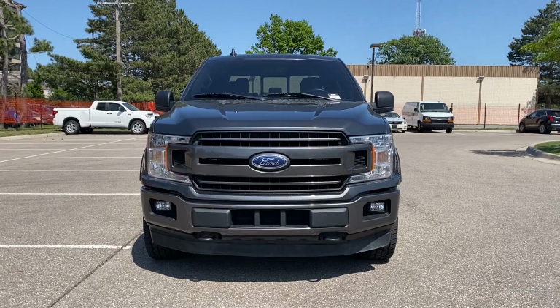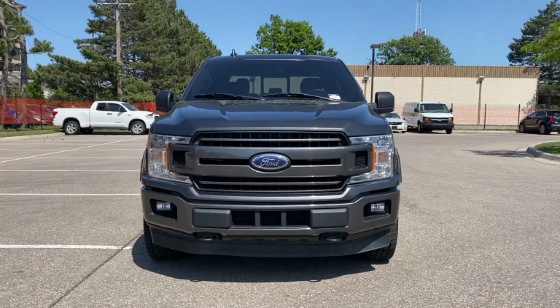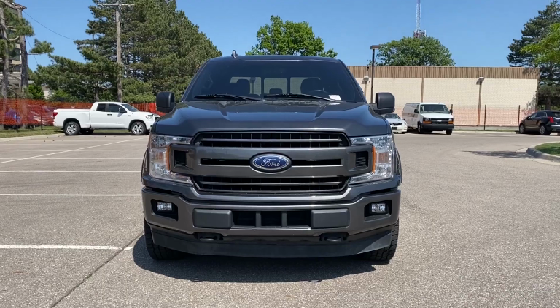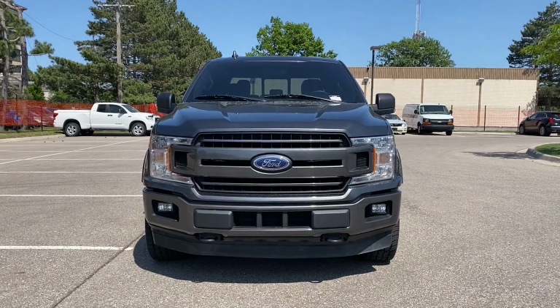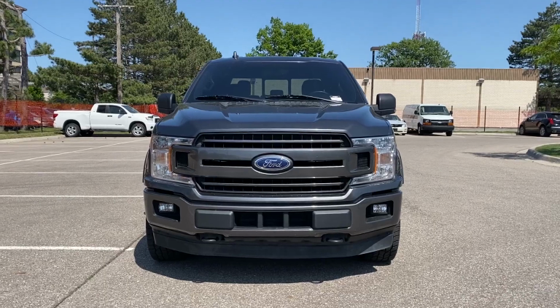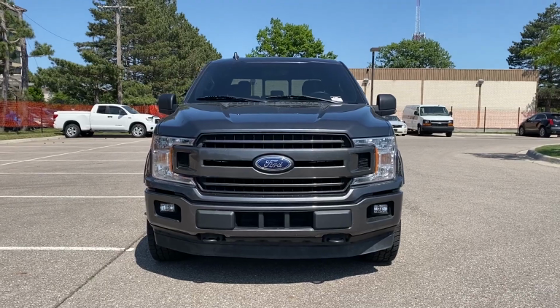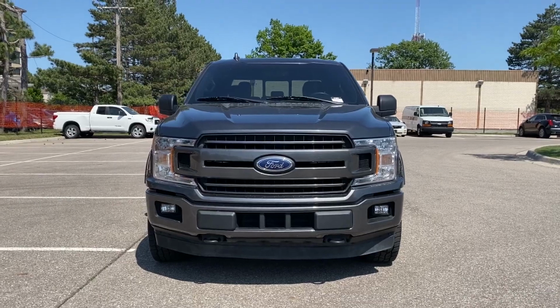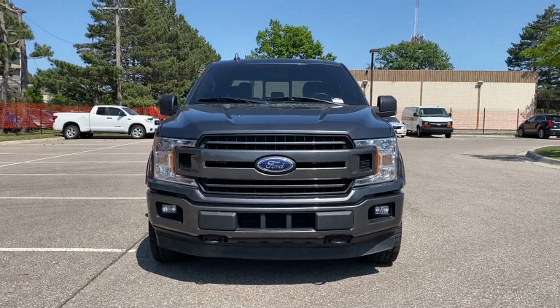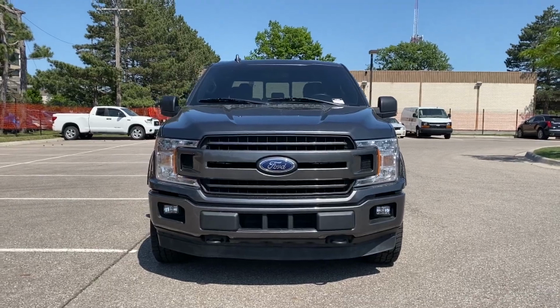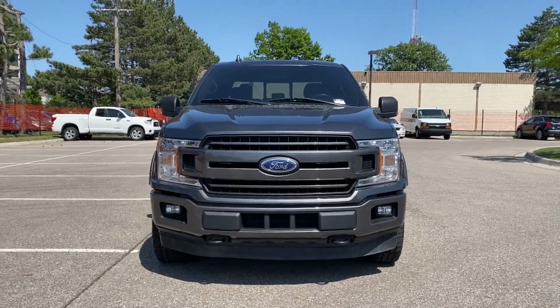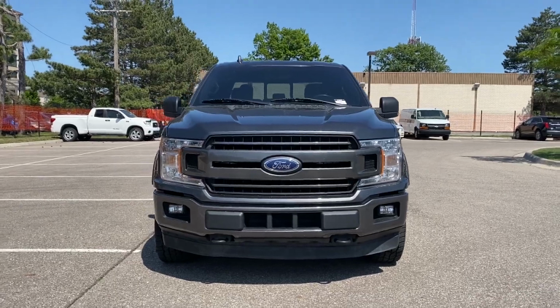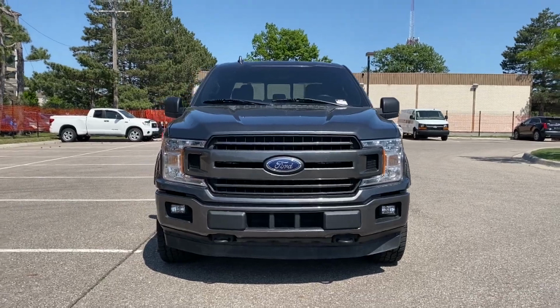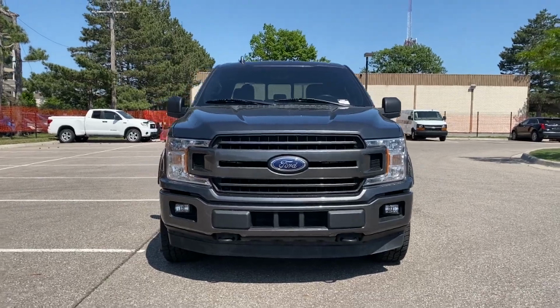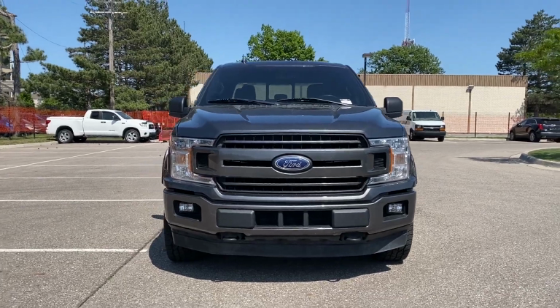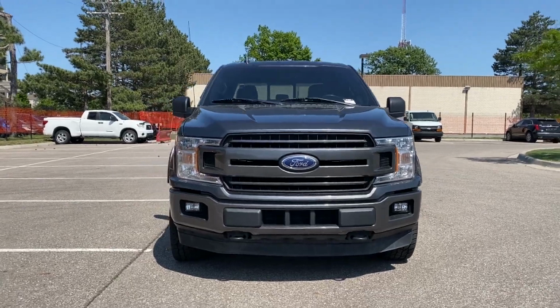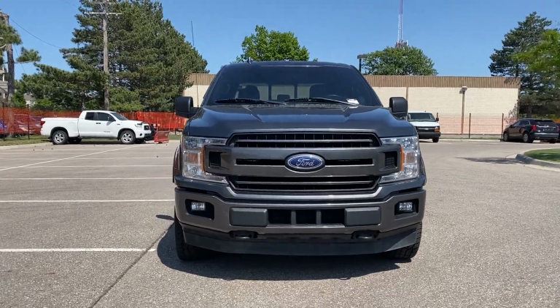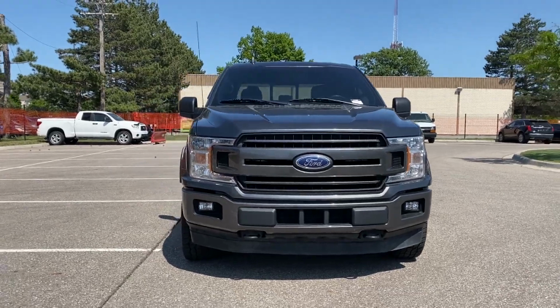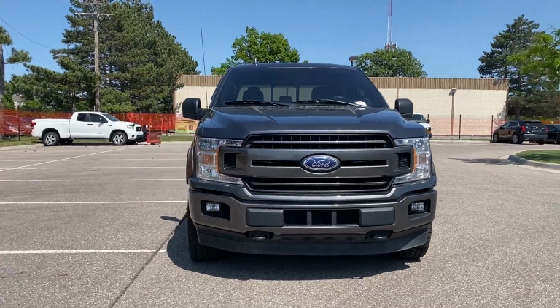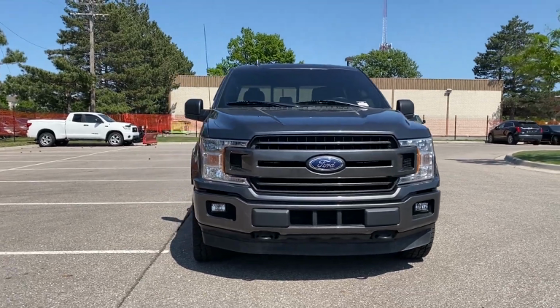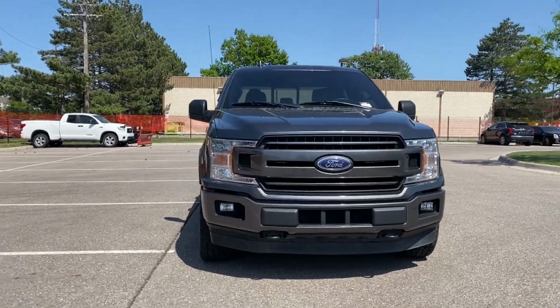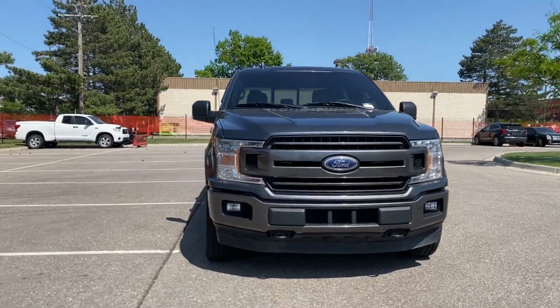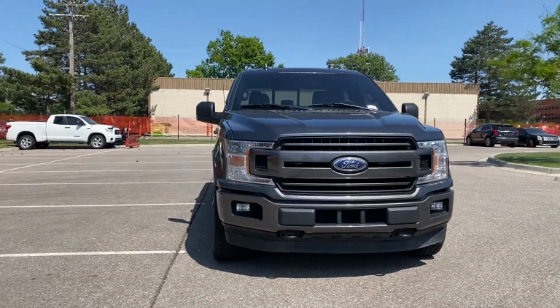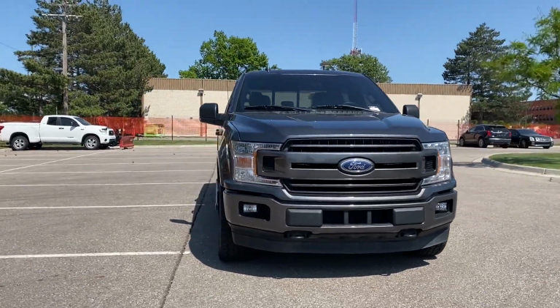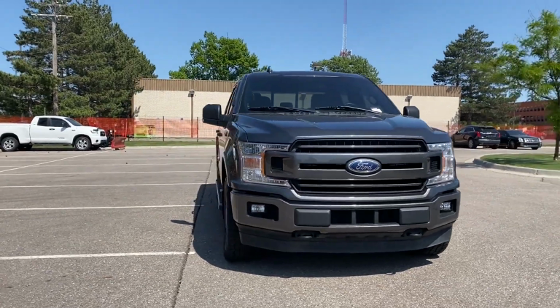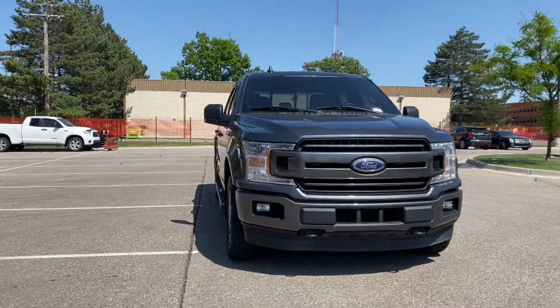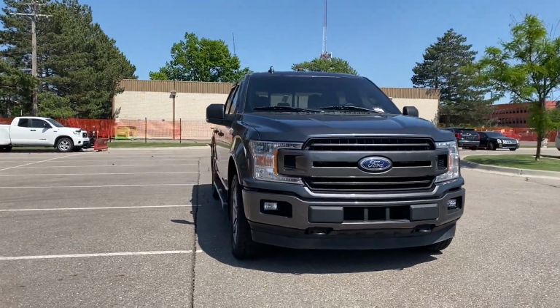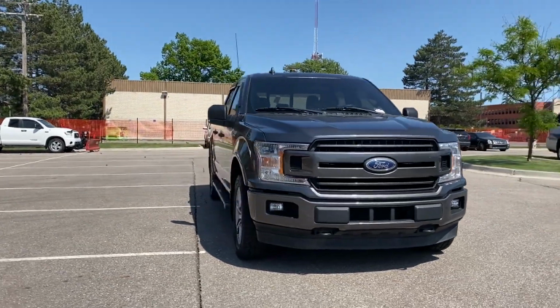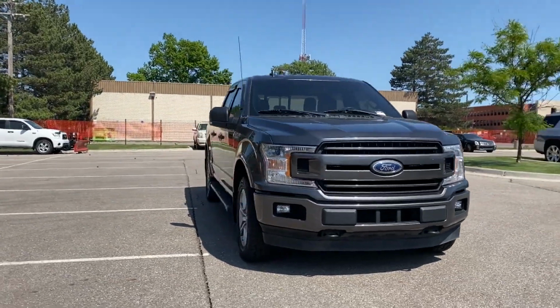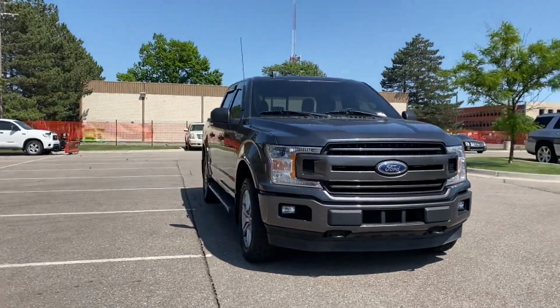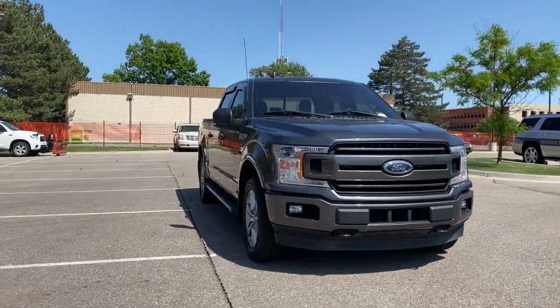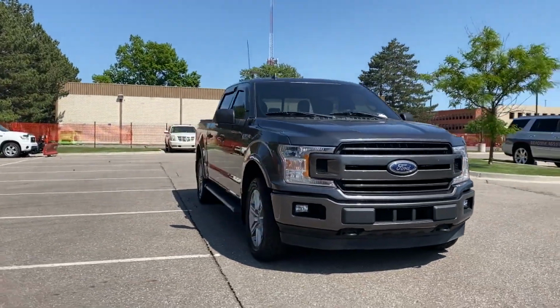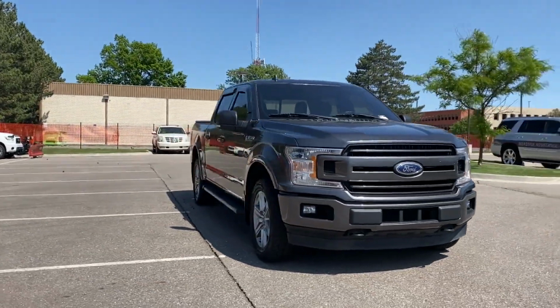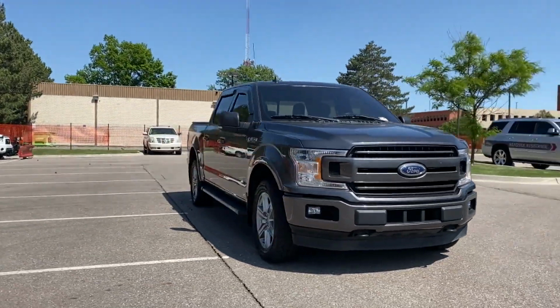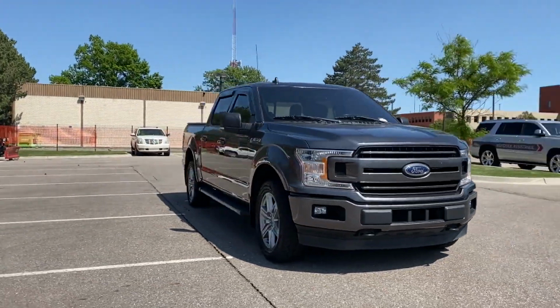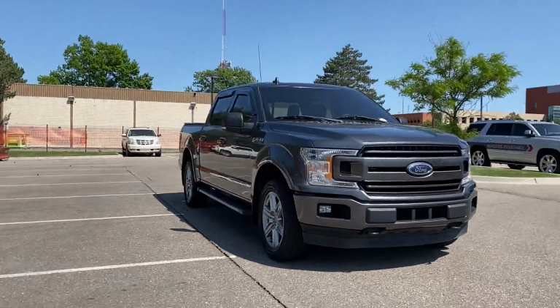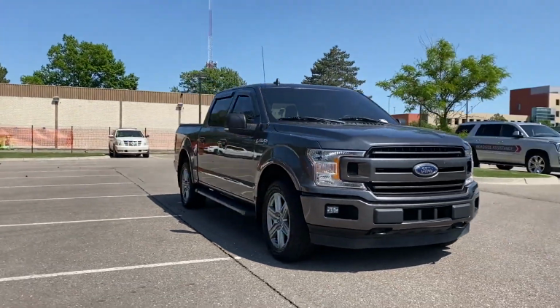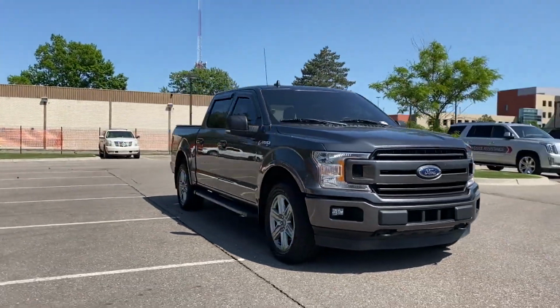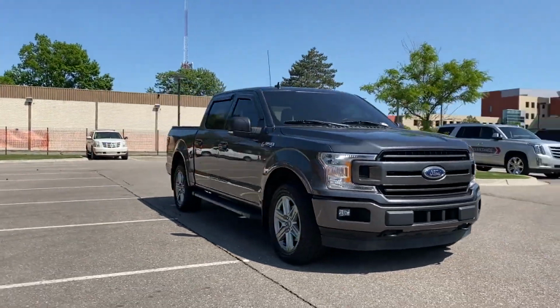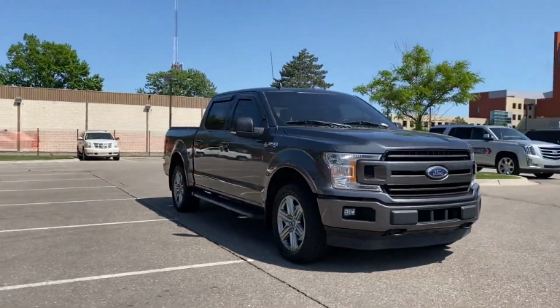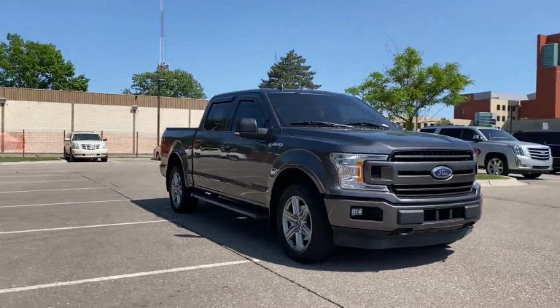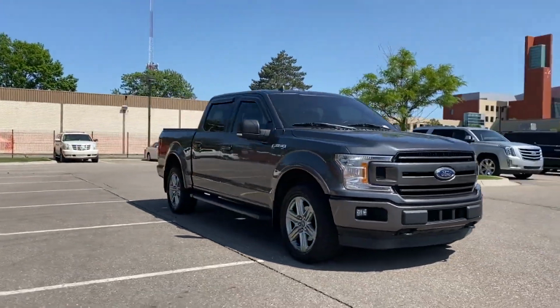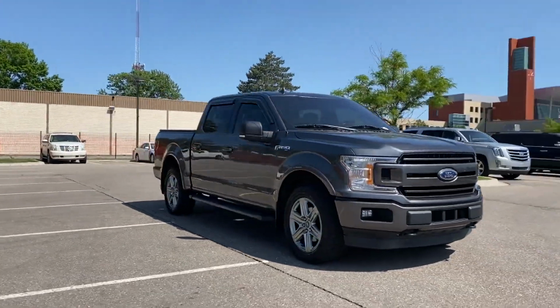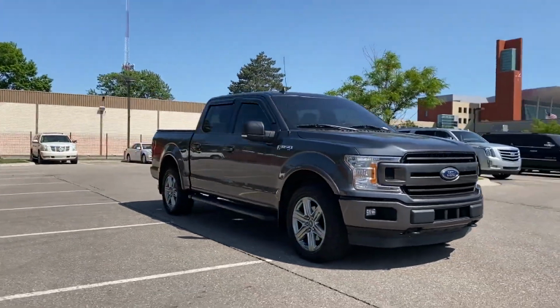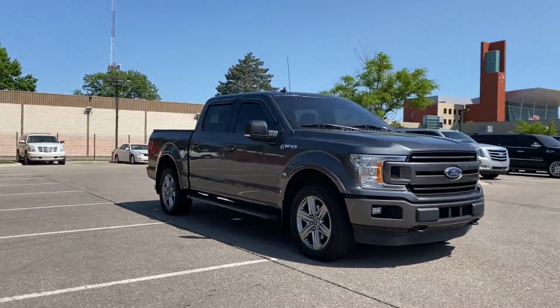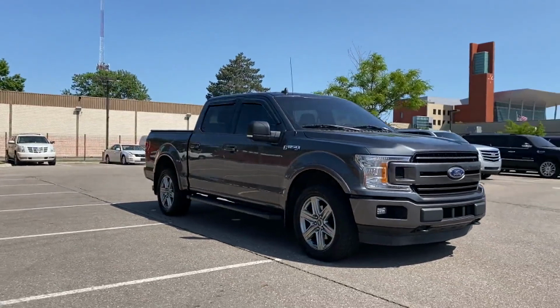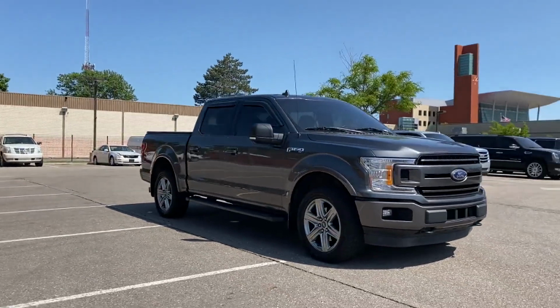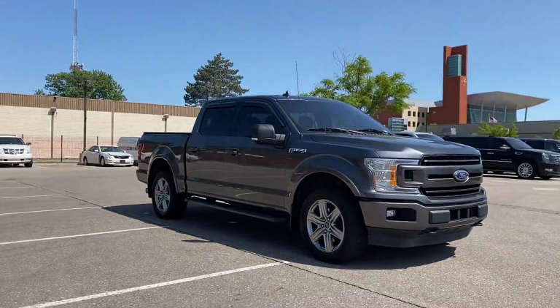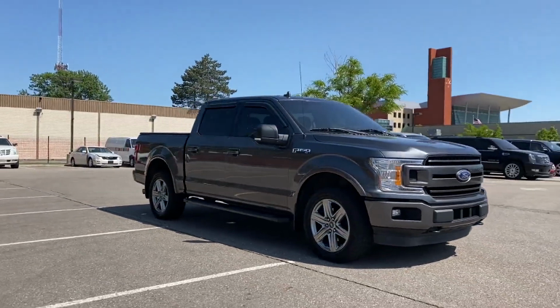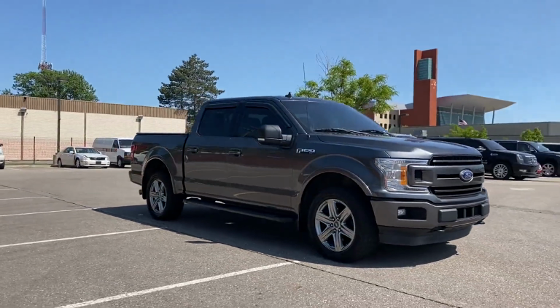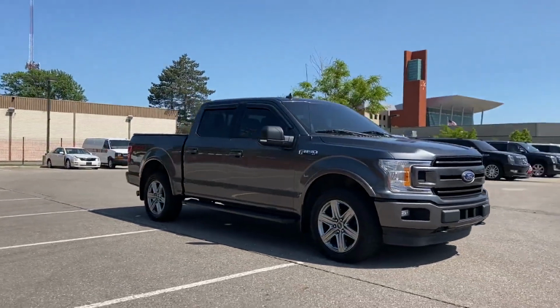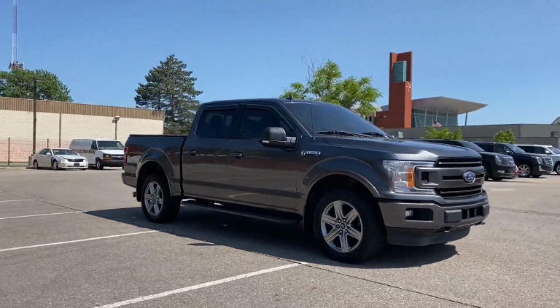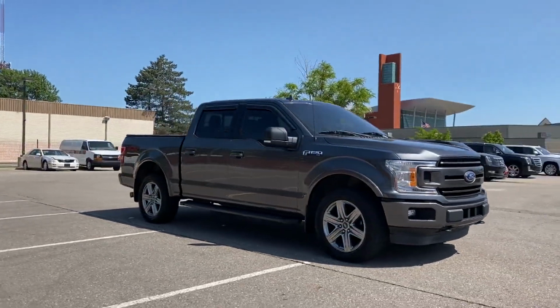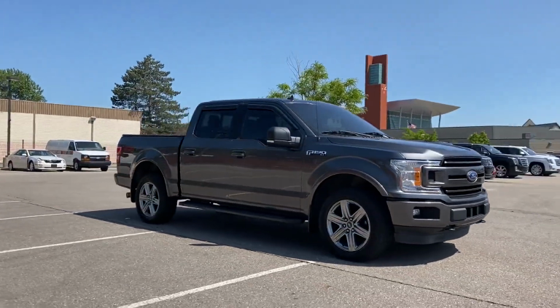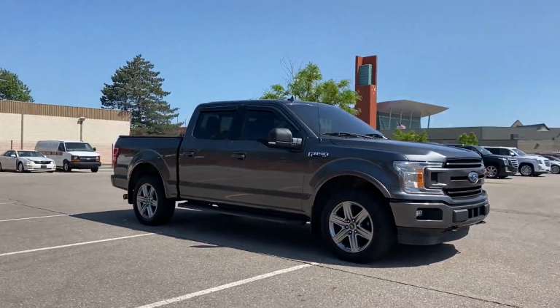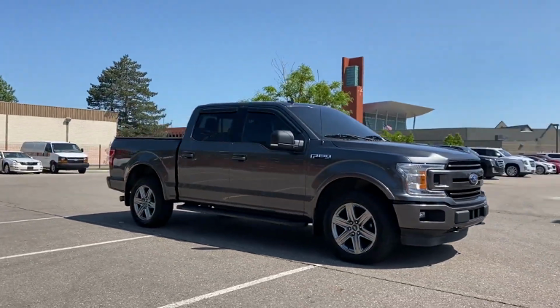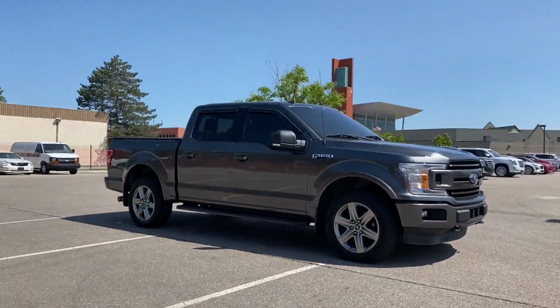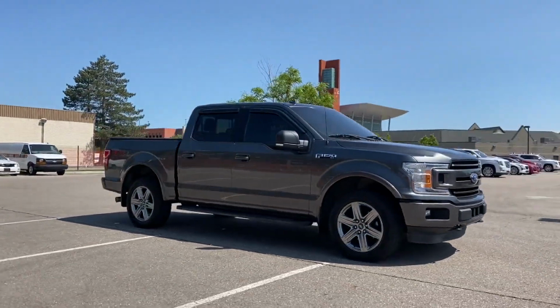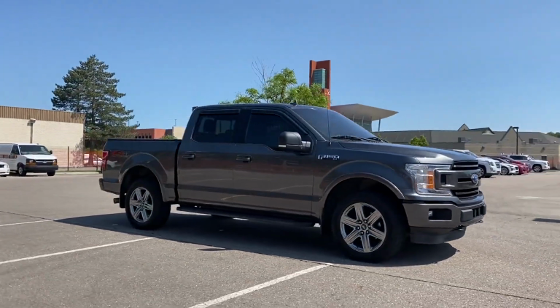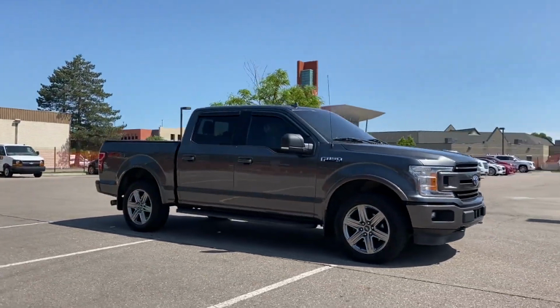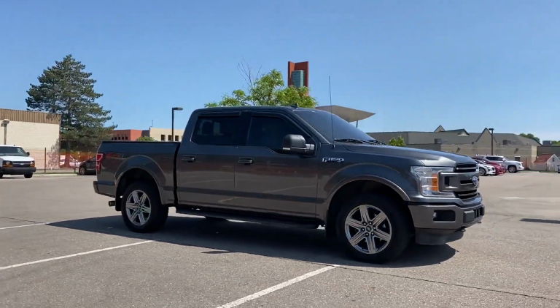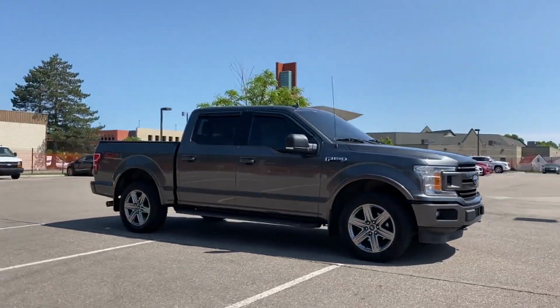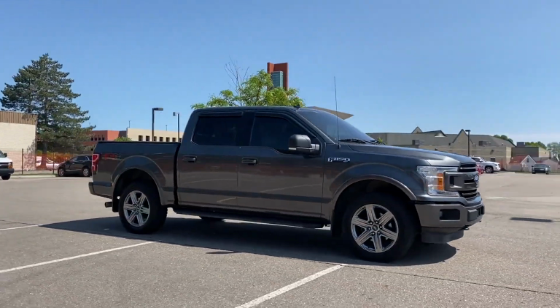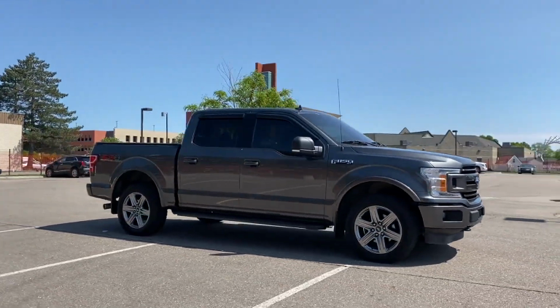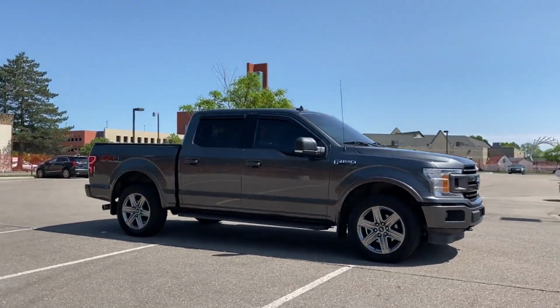2018 Ford F-150. This pickup truck offers two full rows of seating for premium comfort.